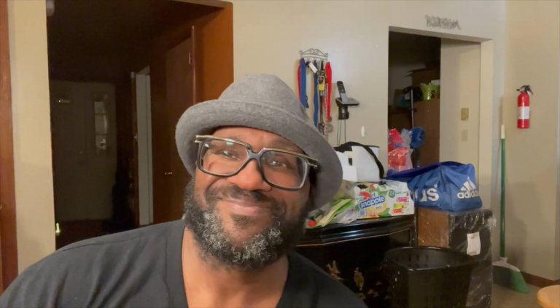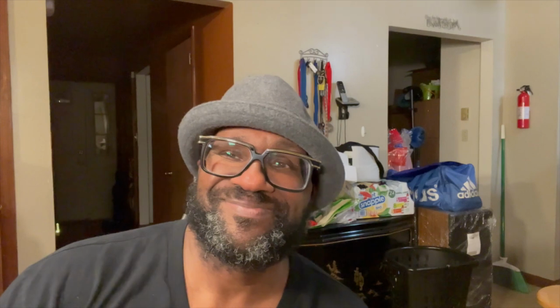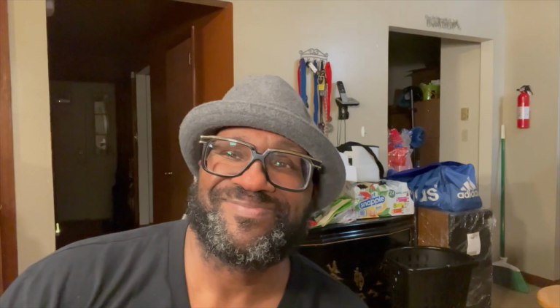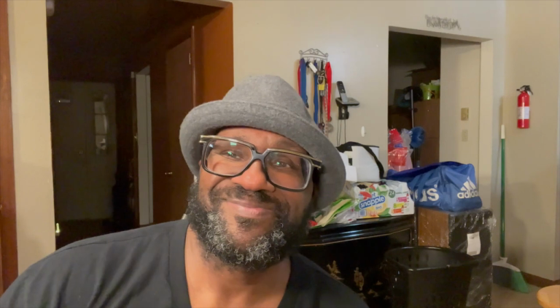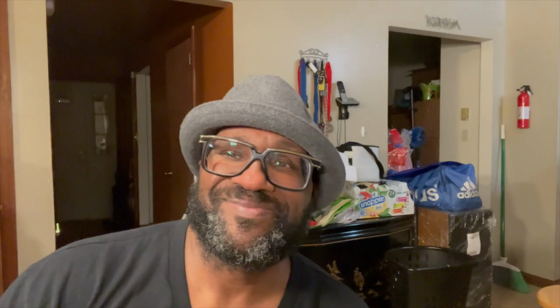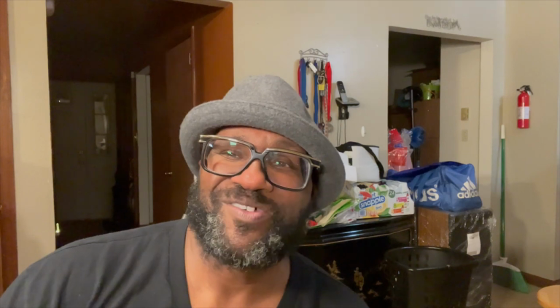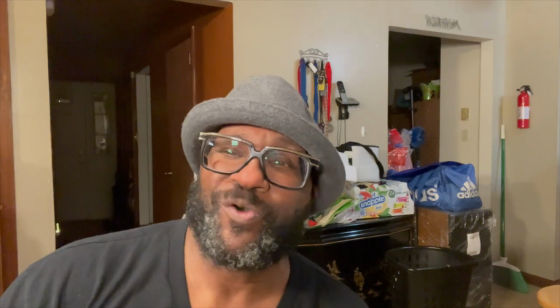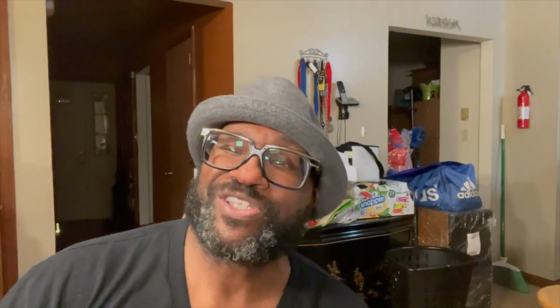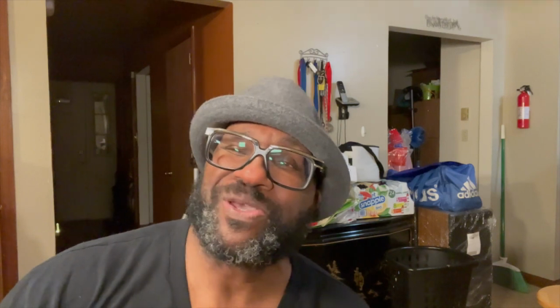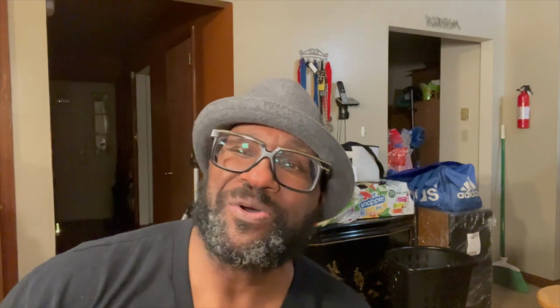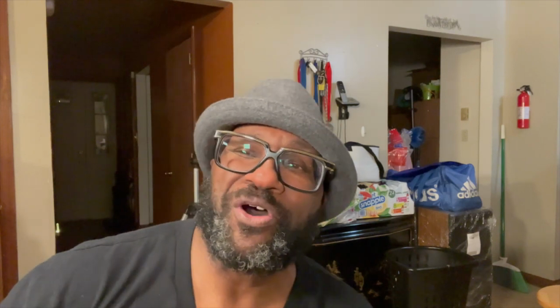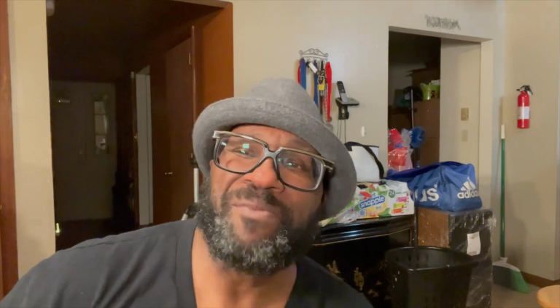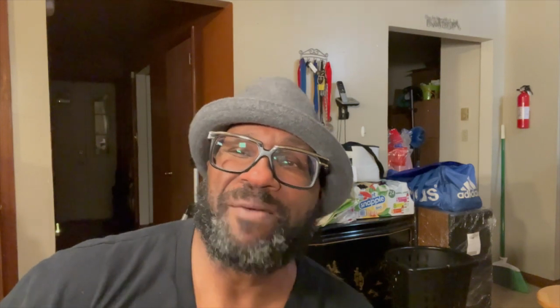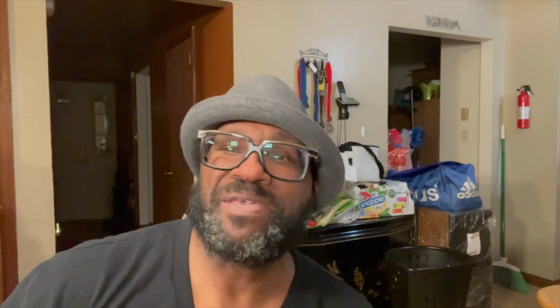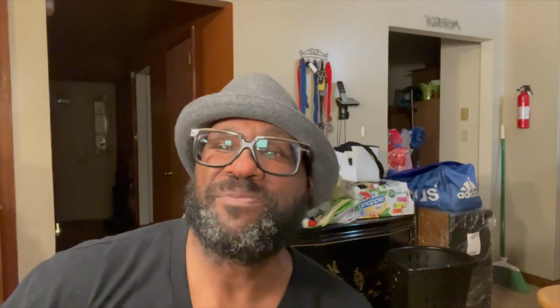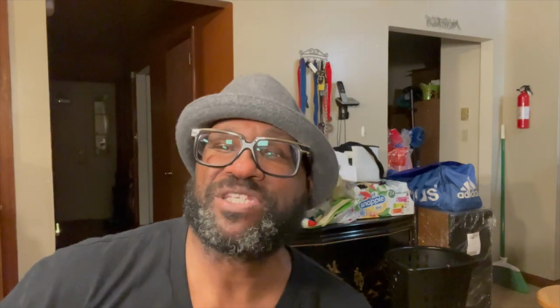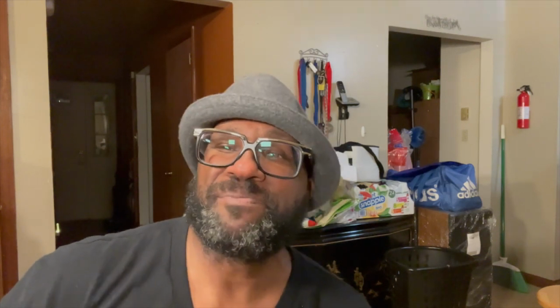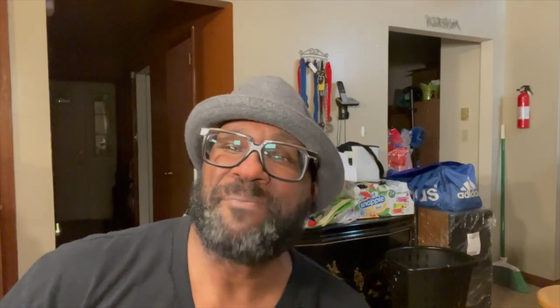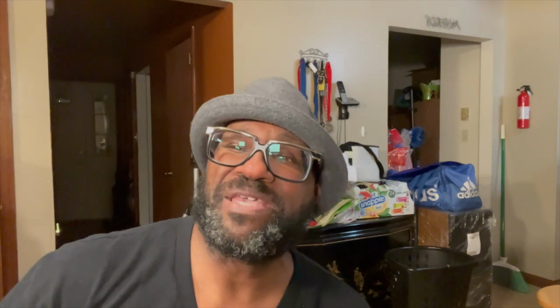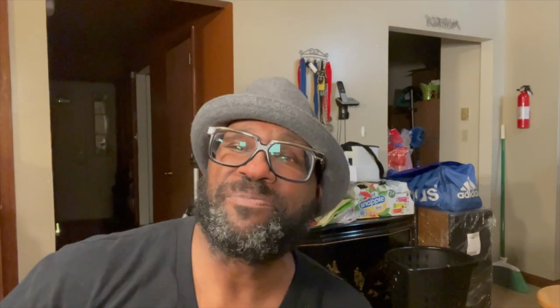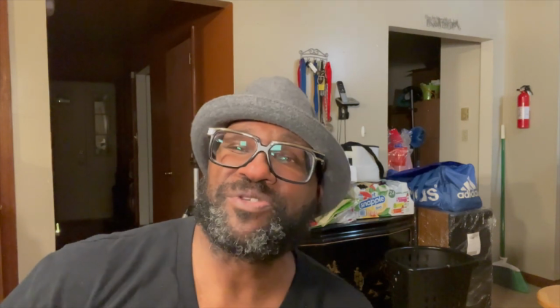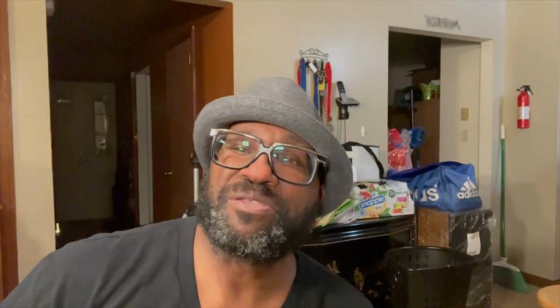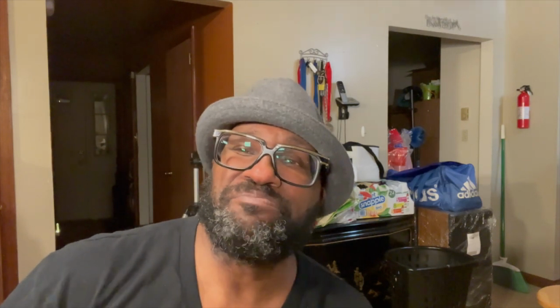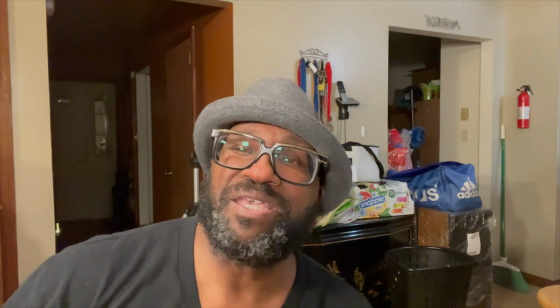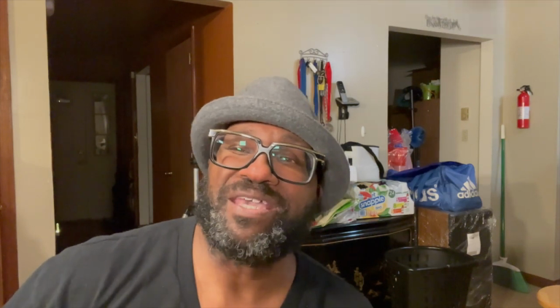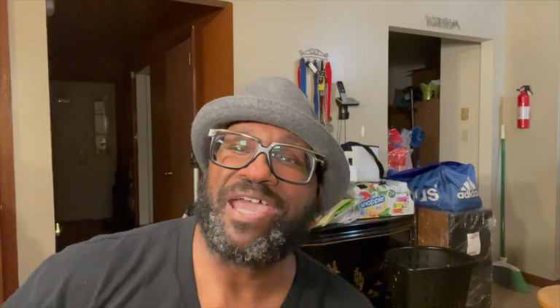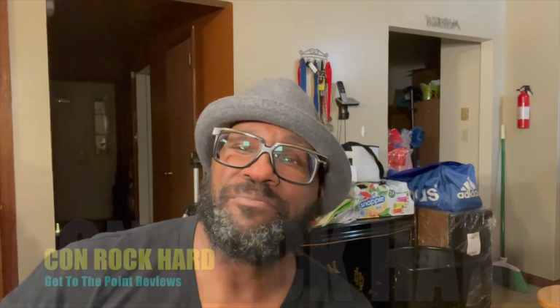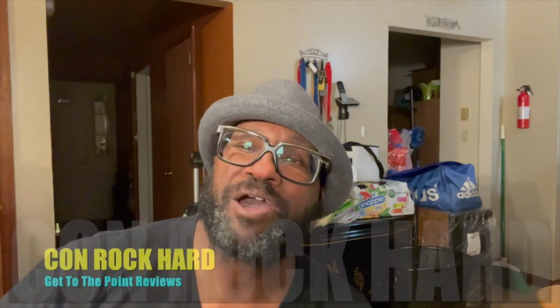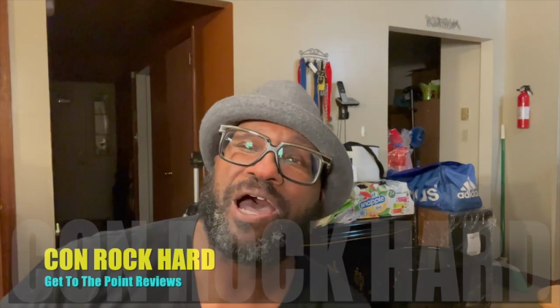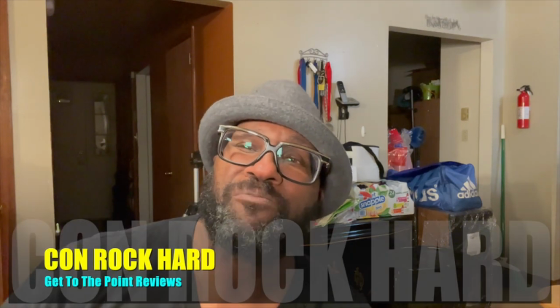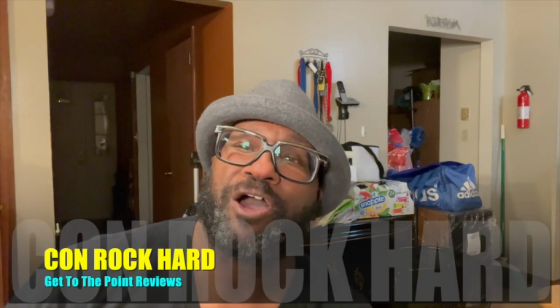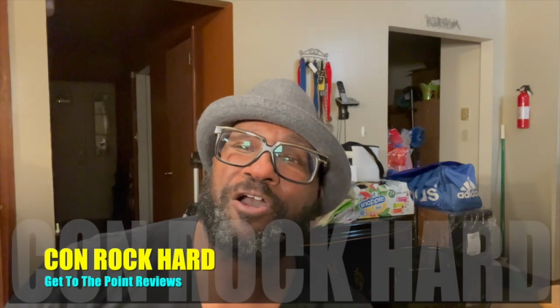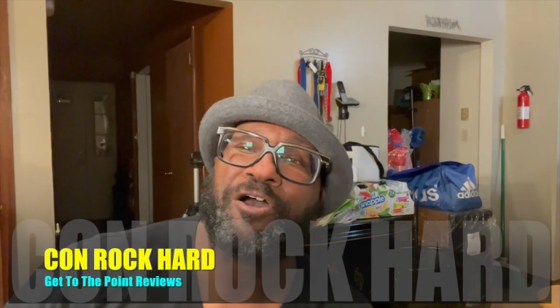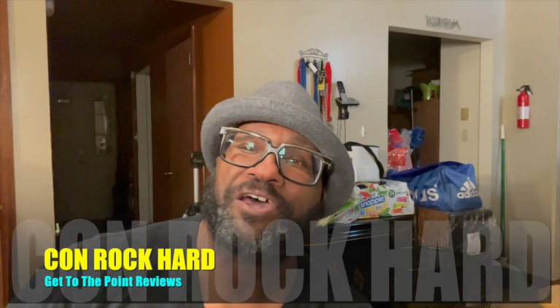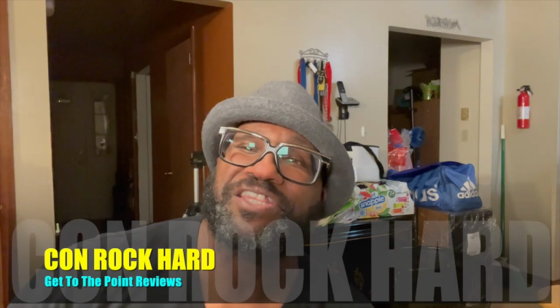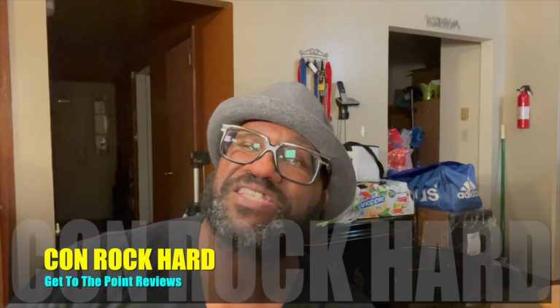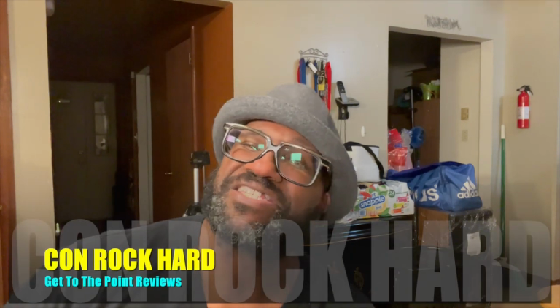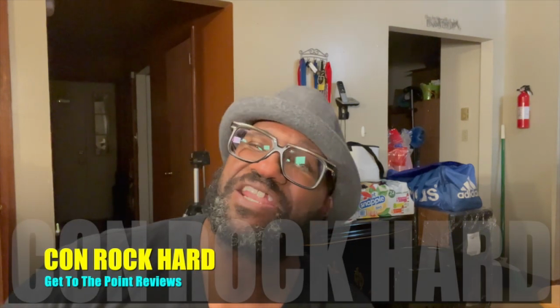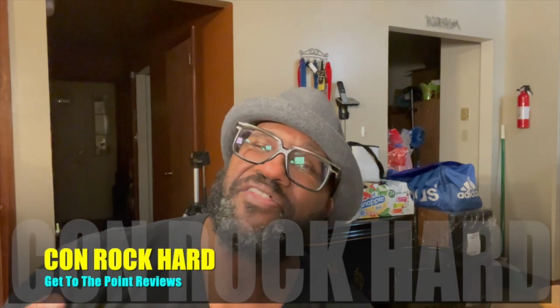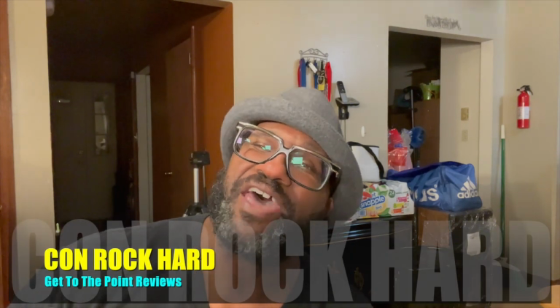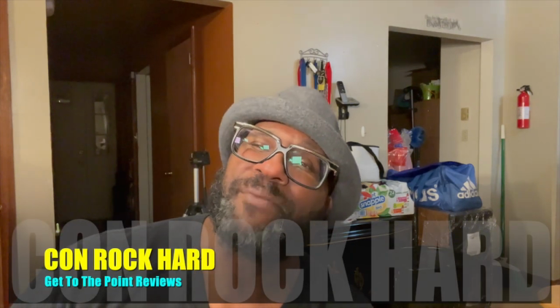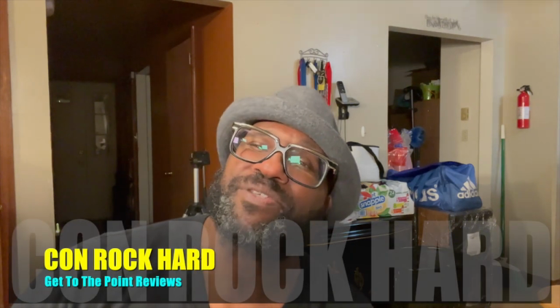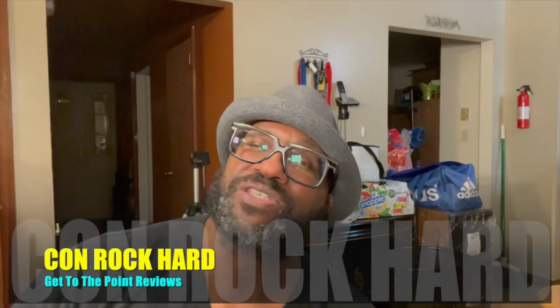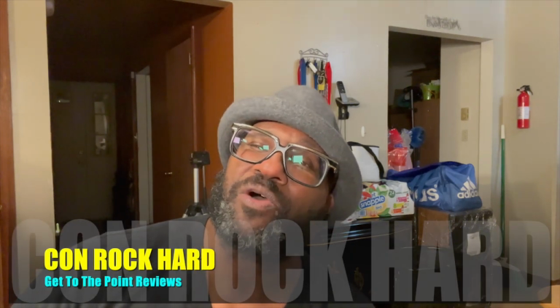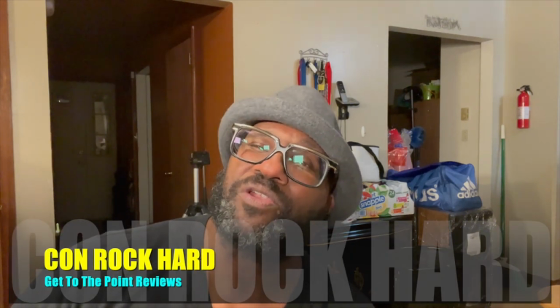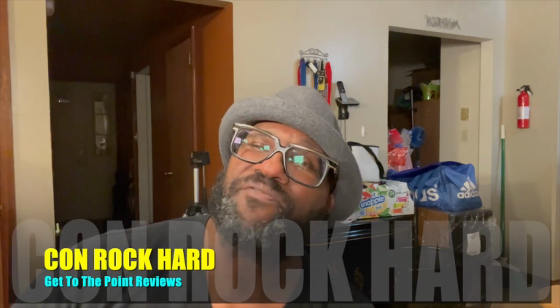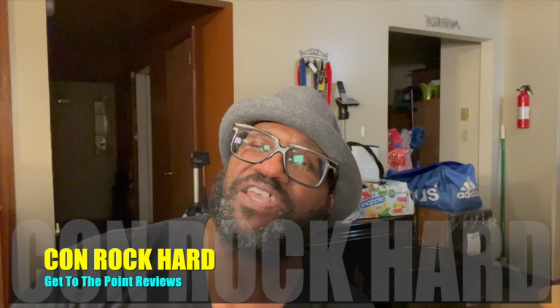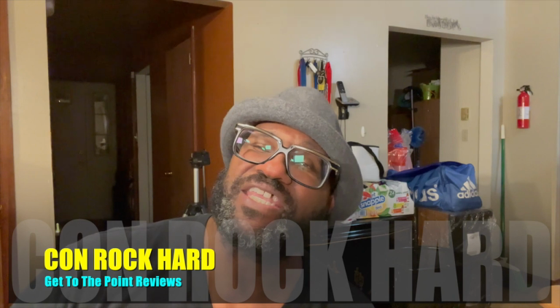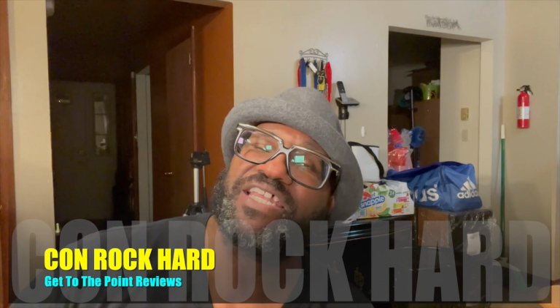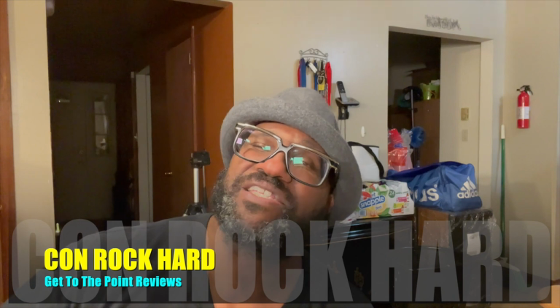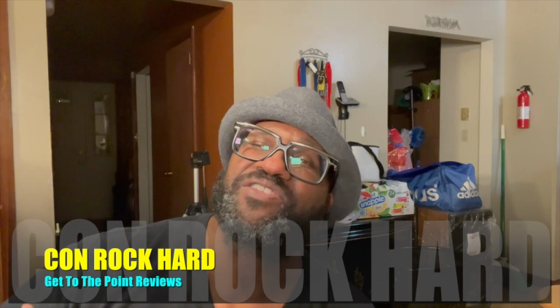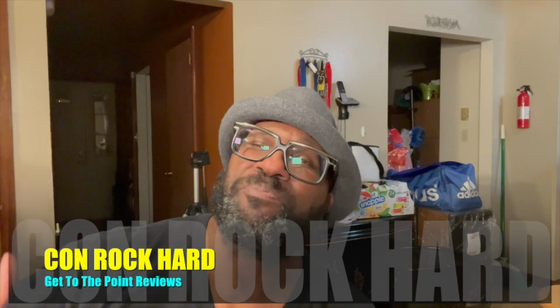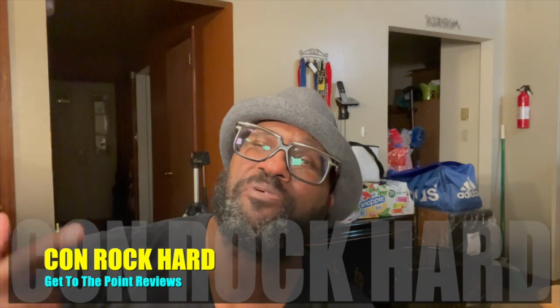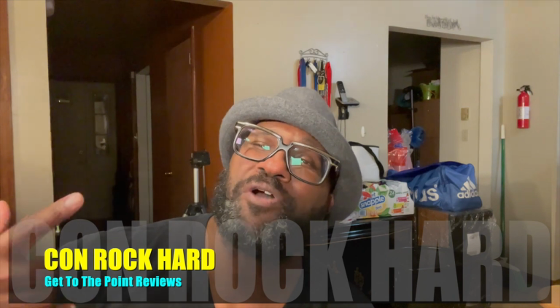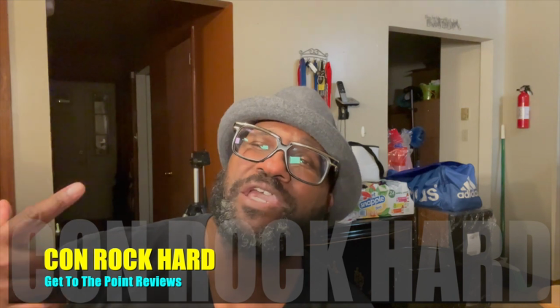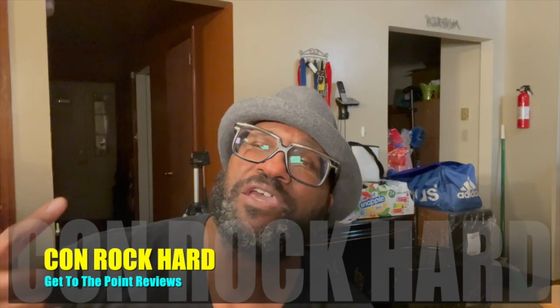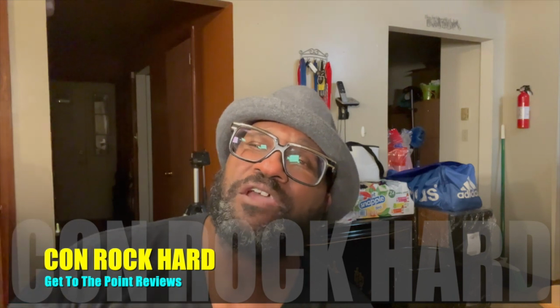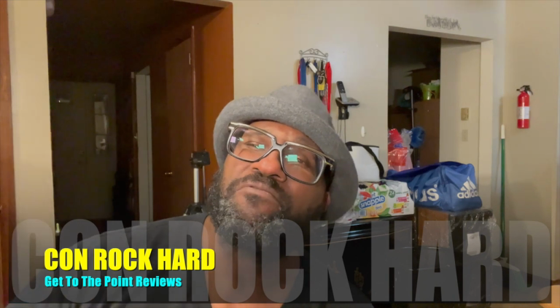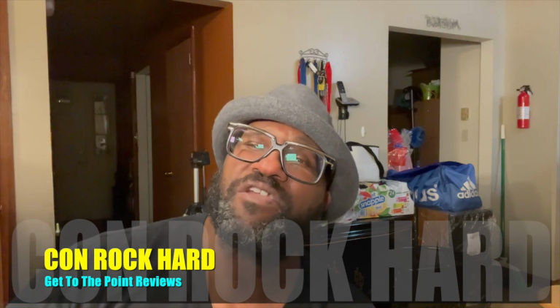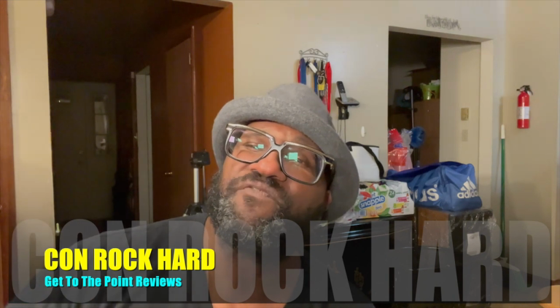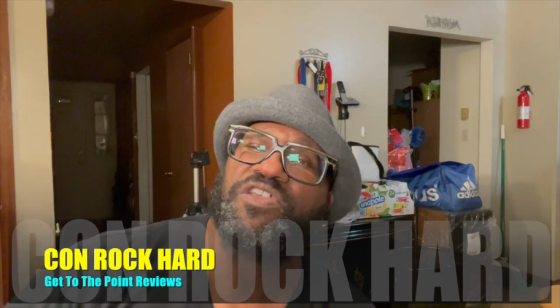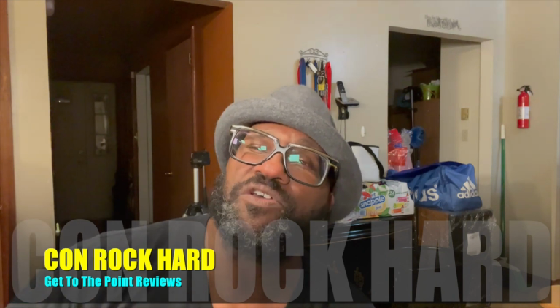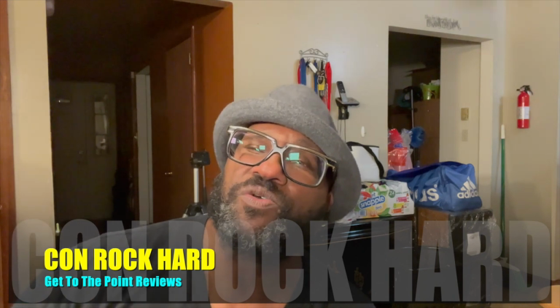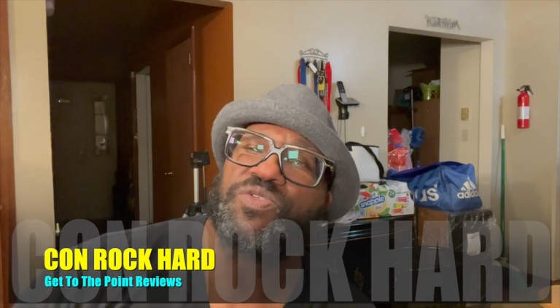What's going on my peoples and my peoples to be. I am Comrock Card and this is another episode of the Get to the Point Reviews.